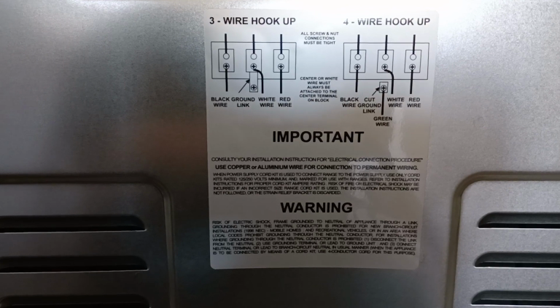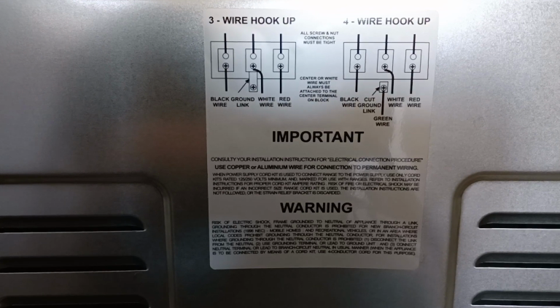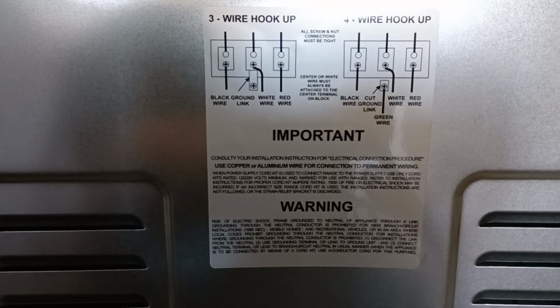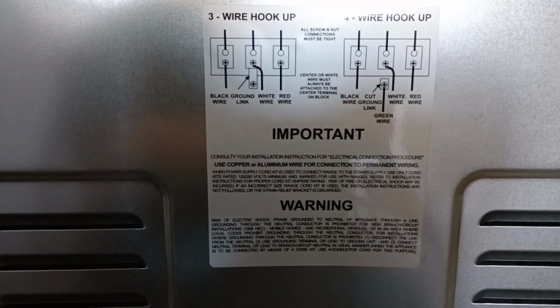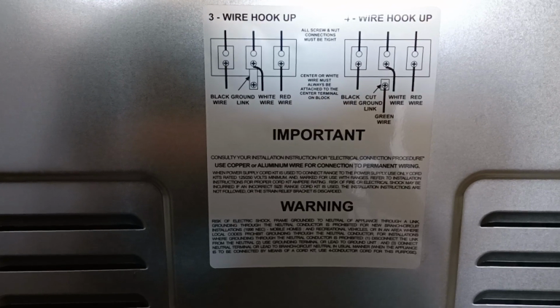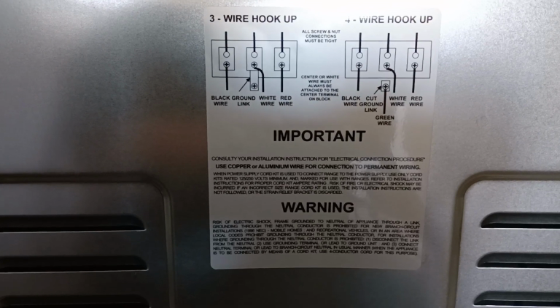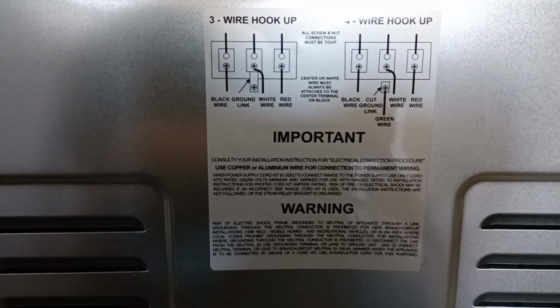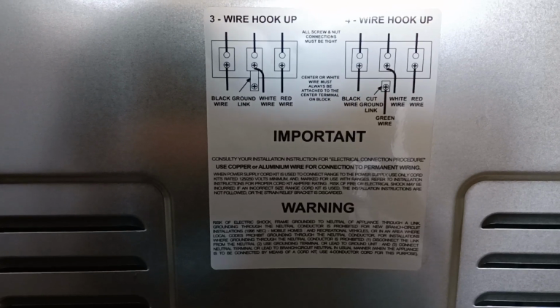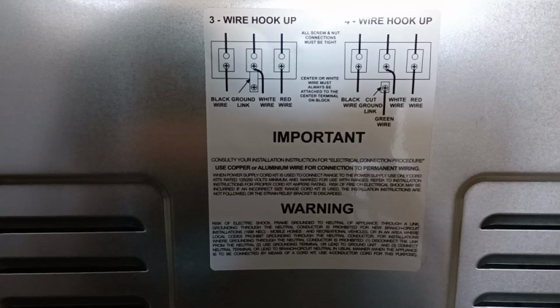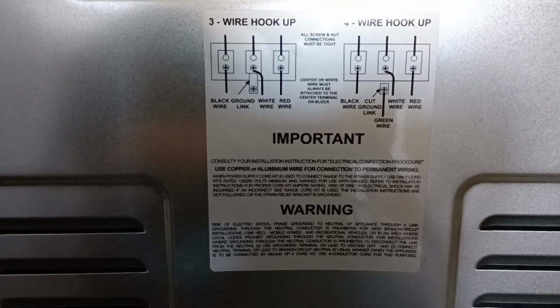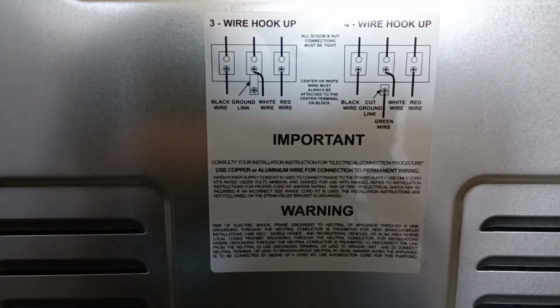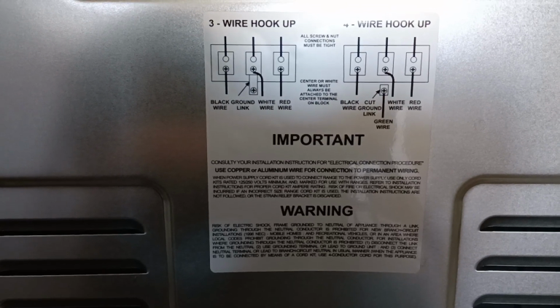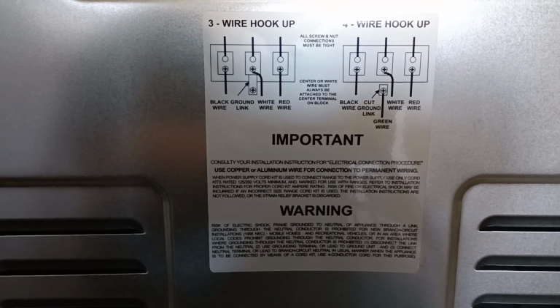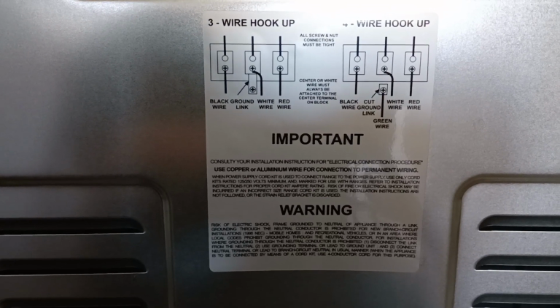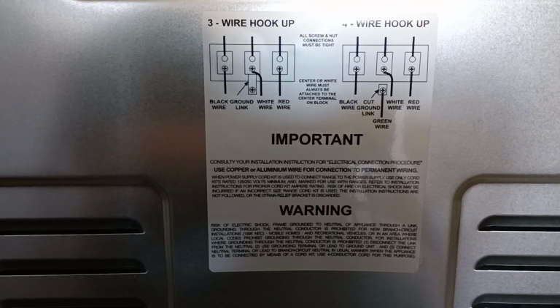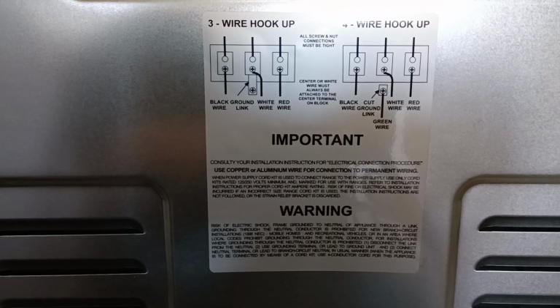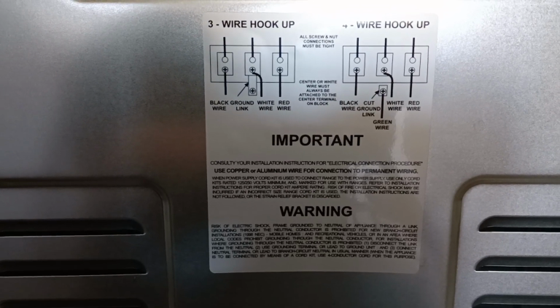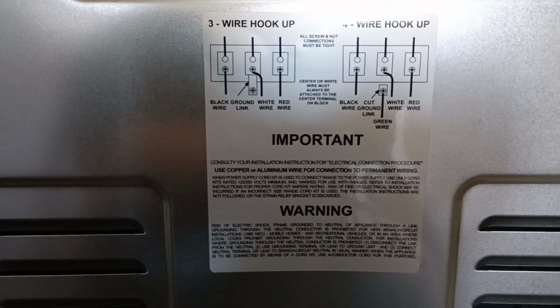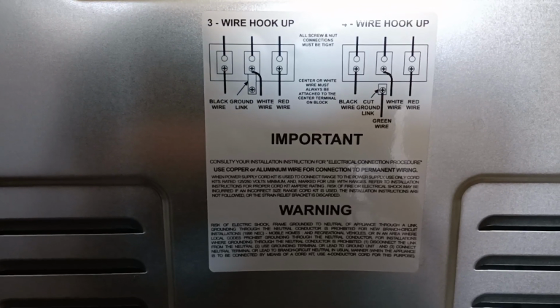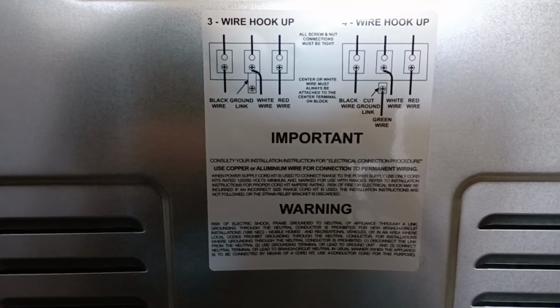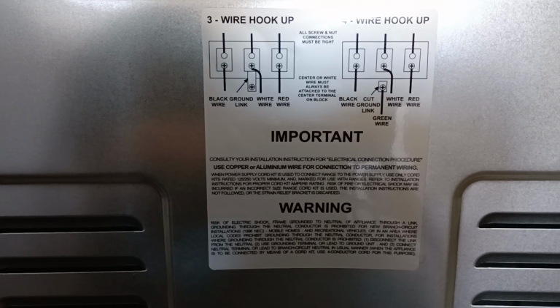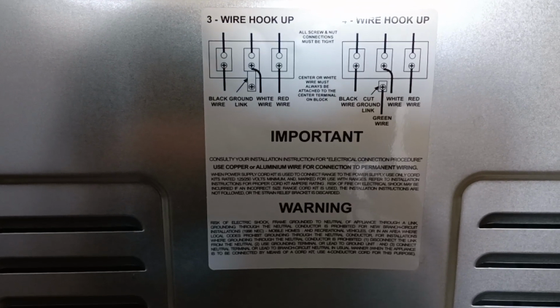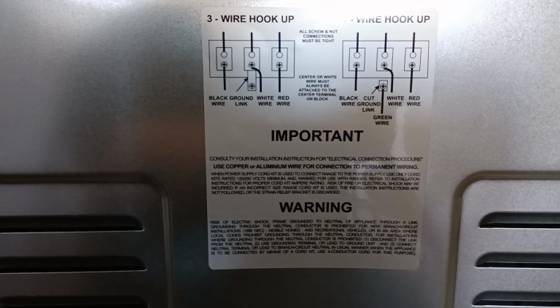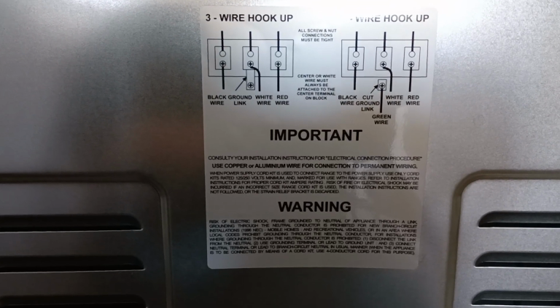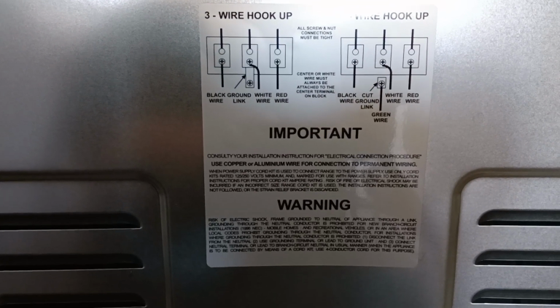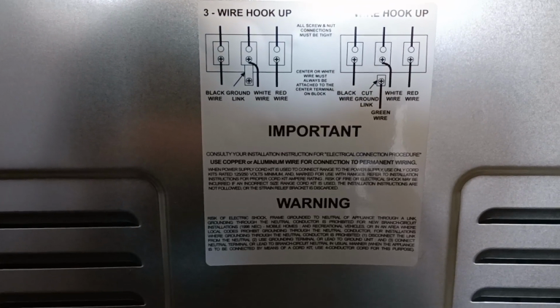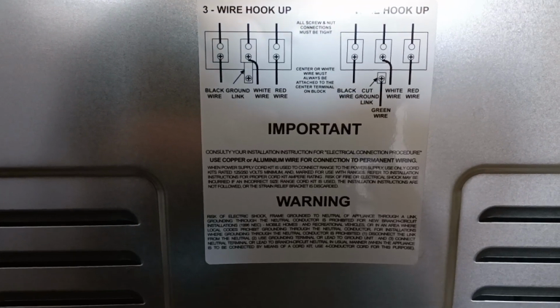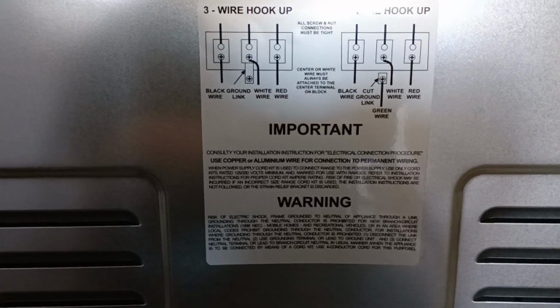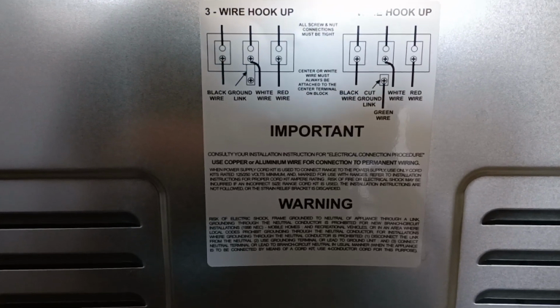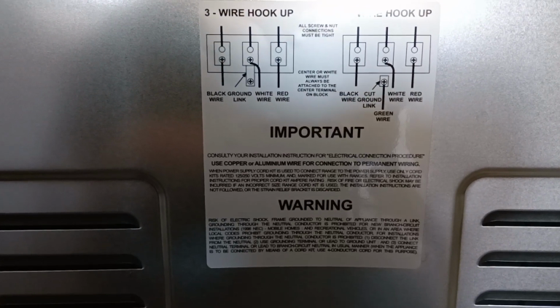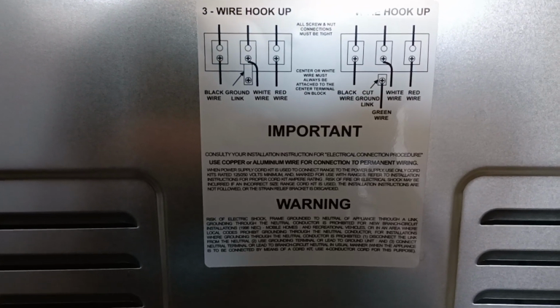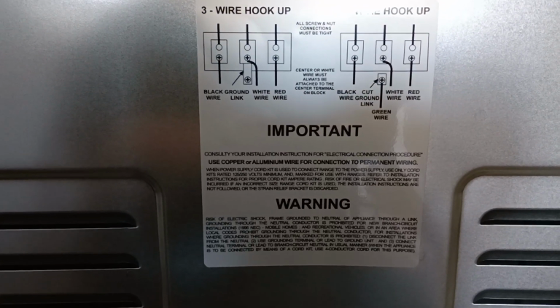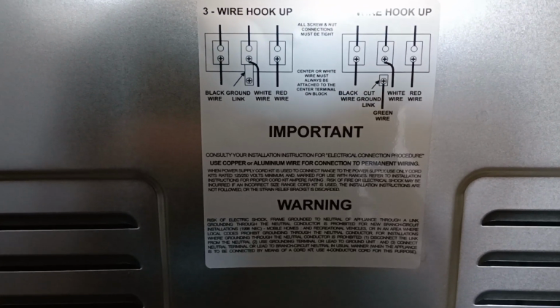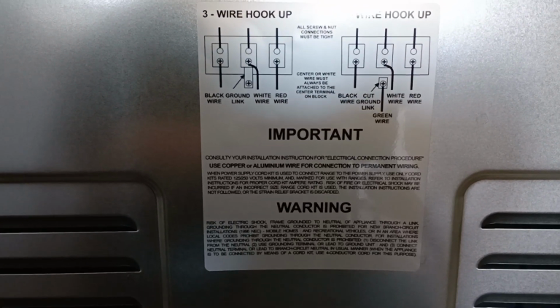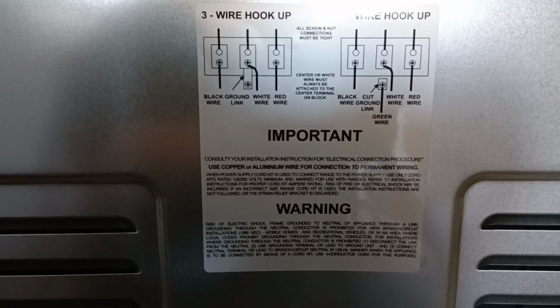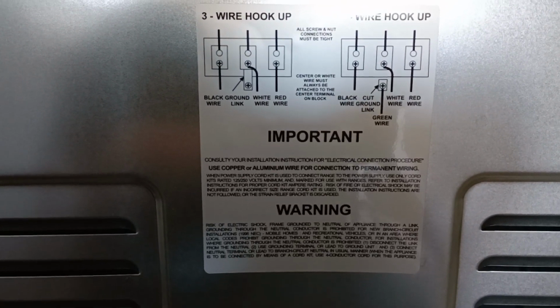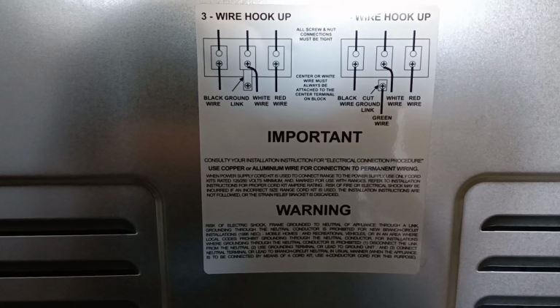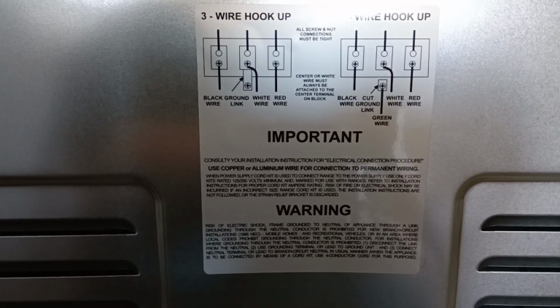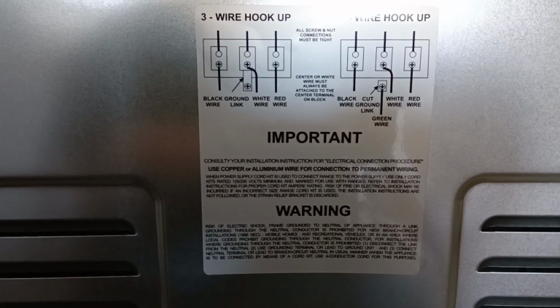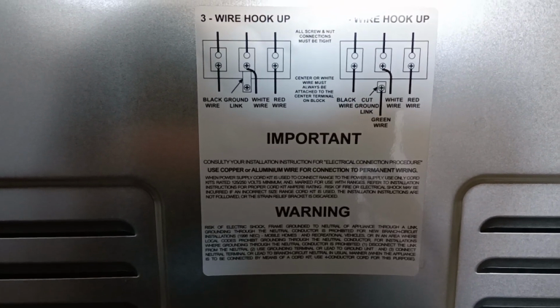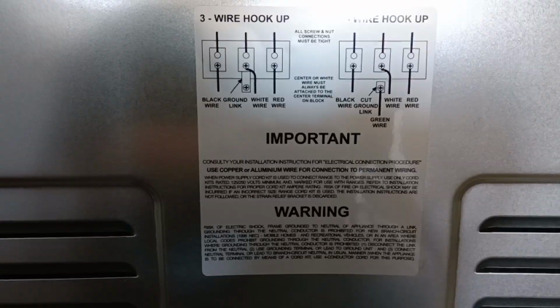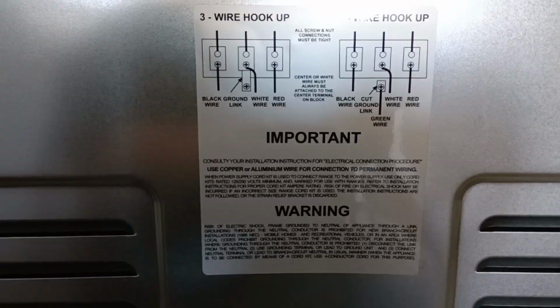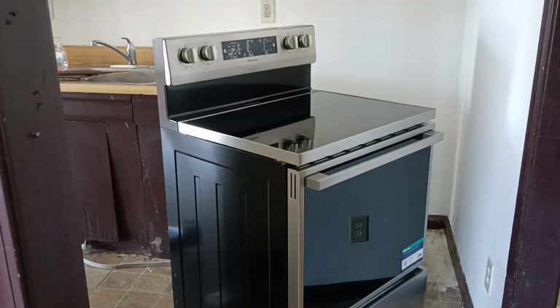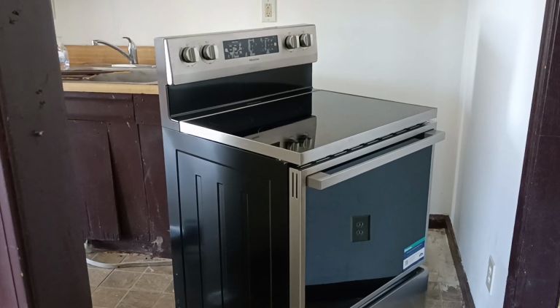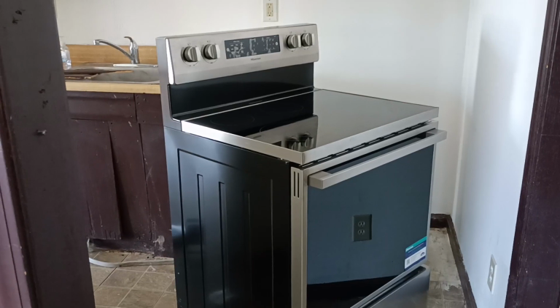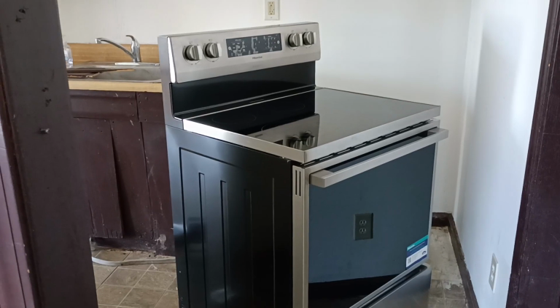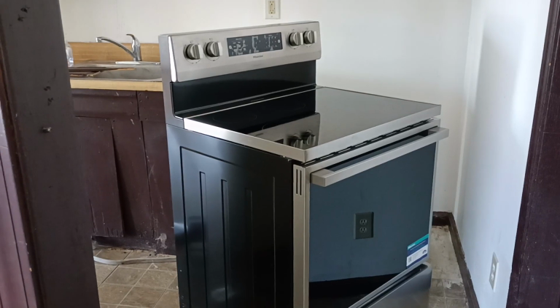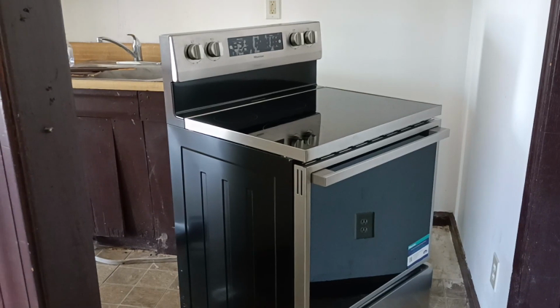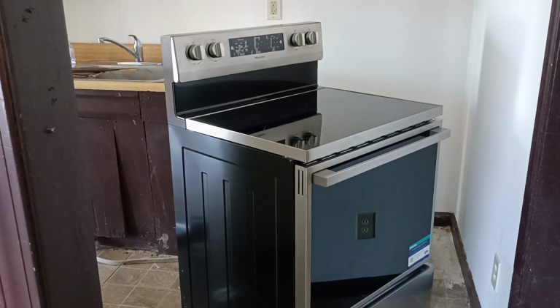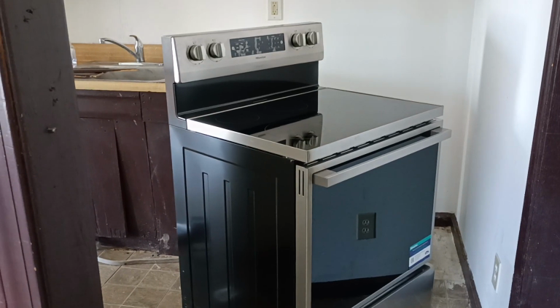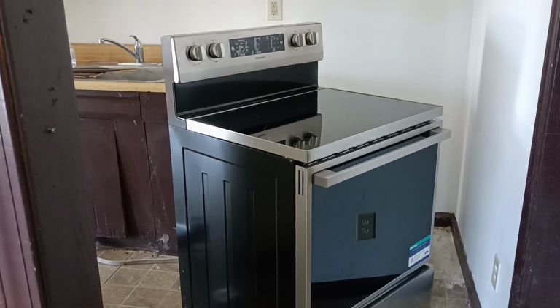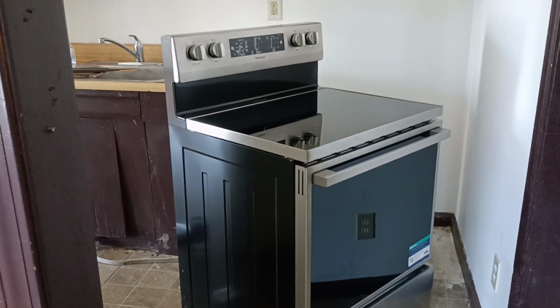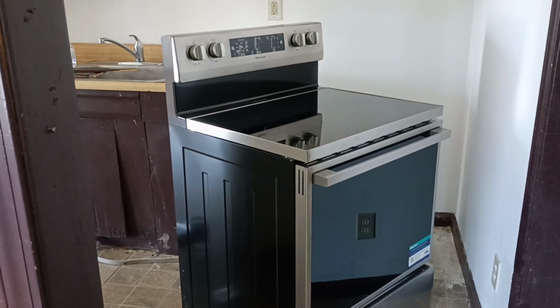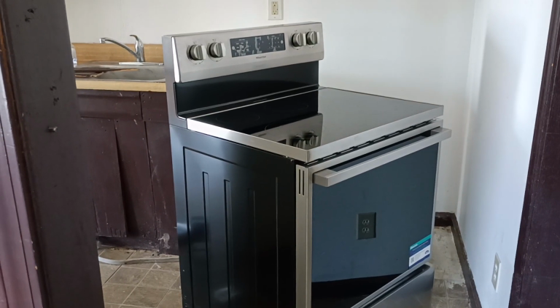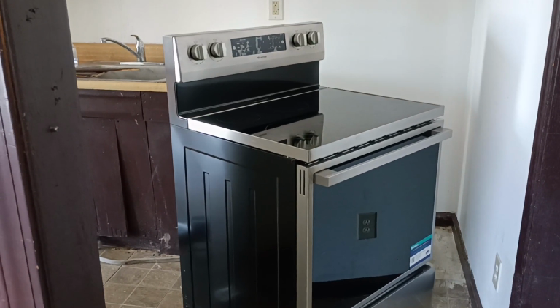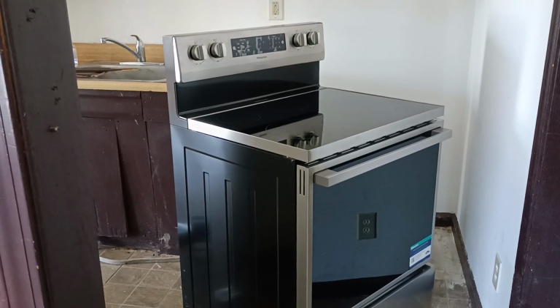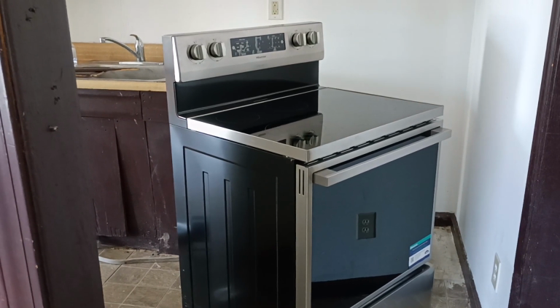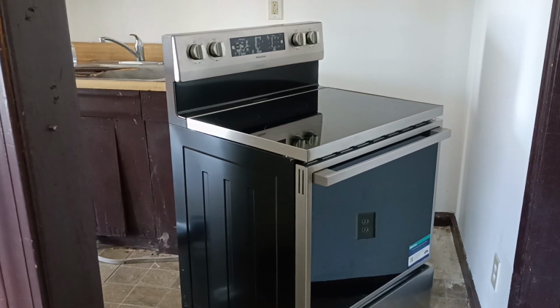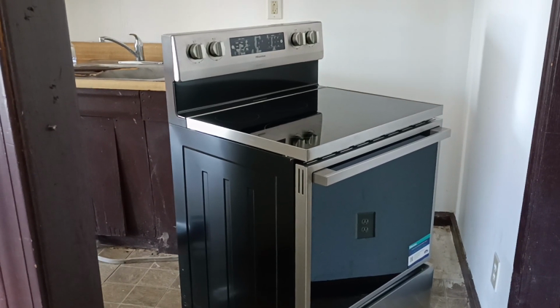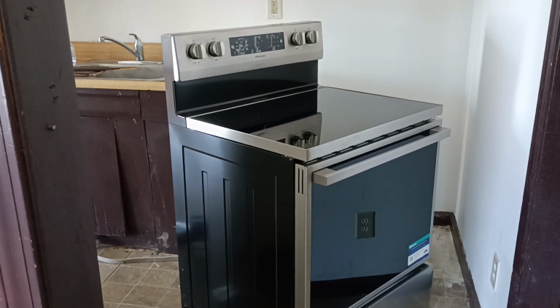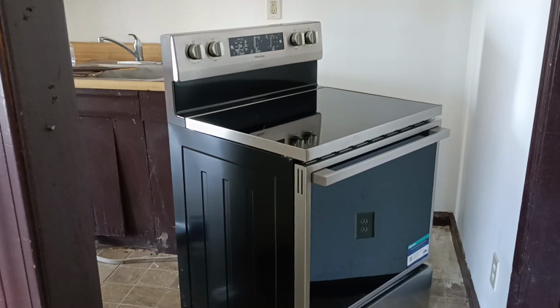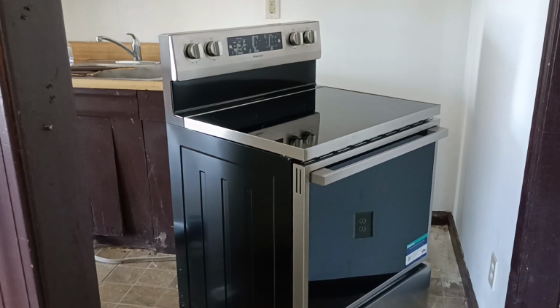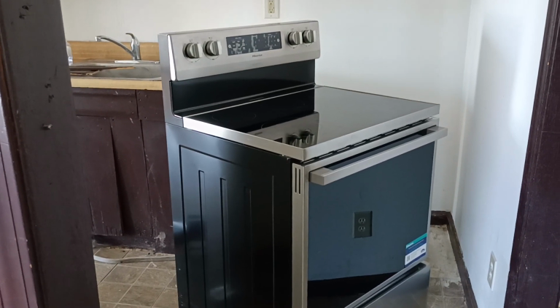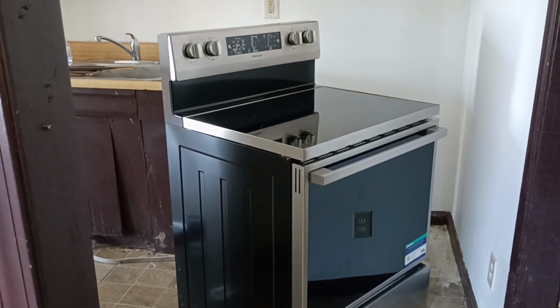You can read the instructions if you pause the video. And that is the beautiful new stove.